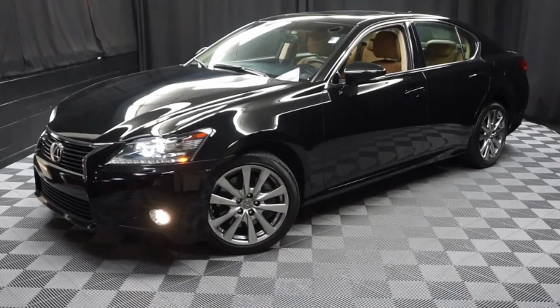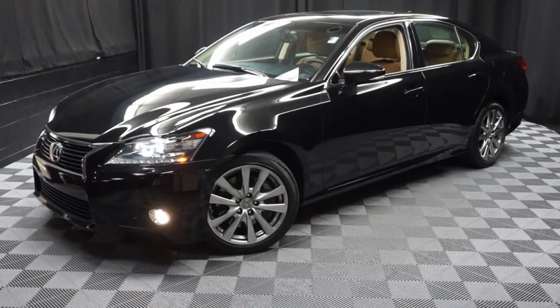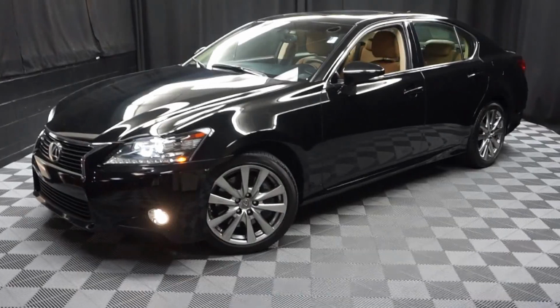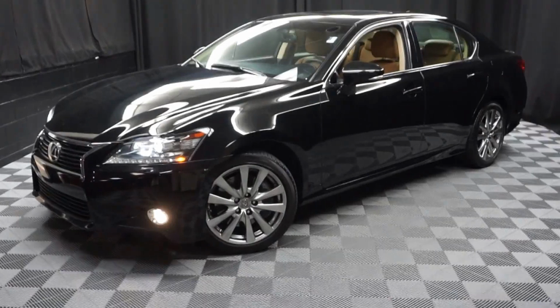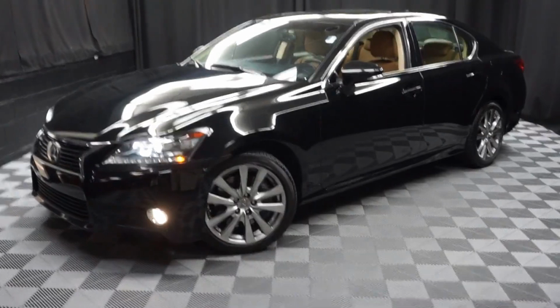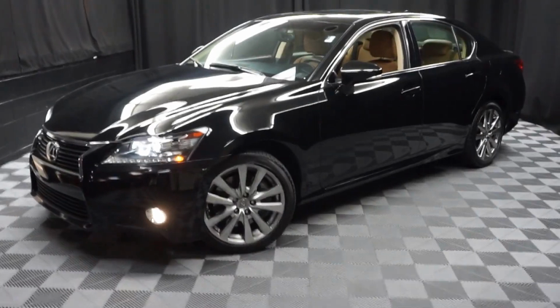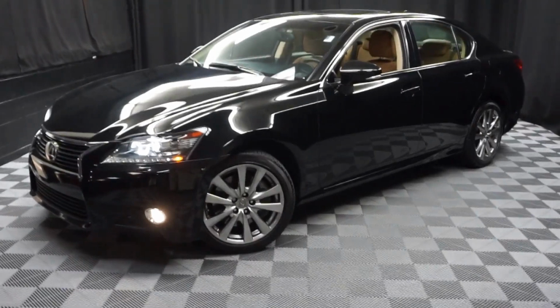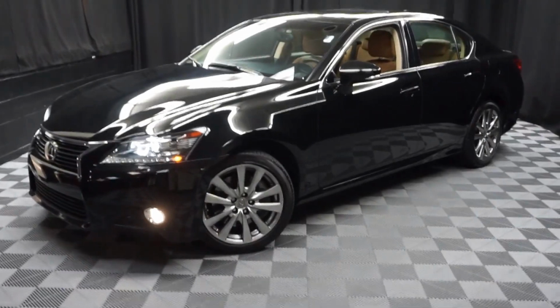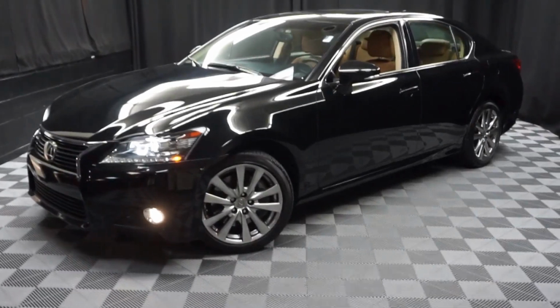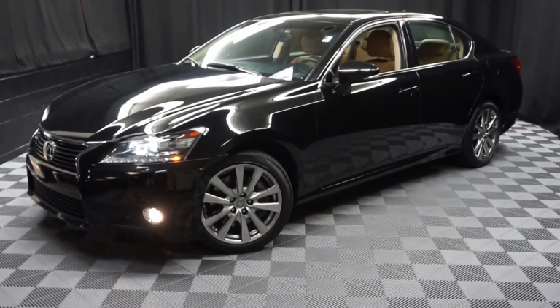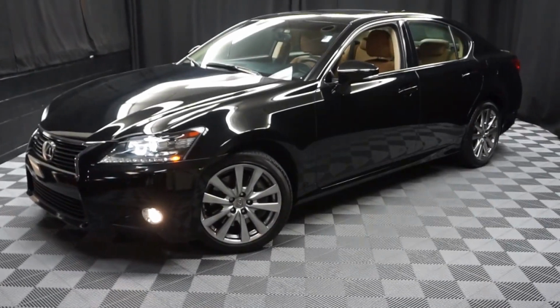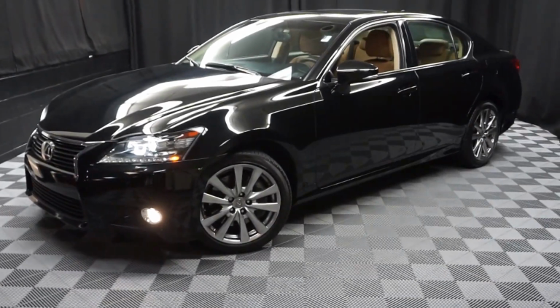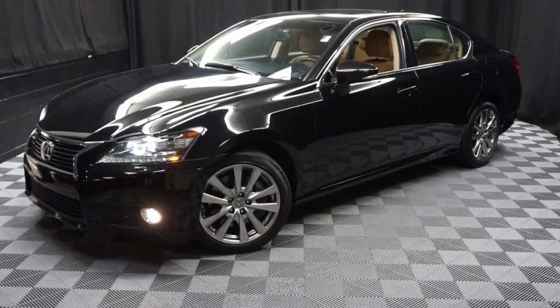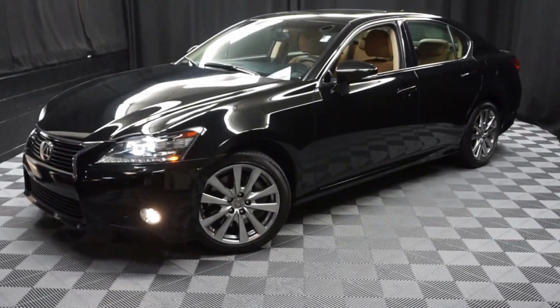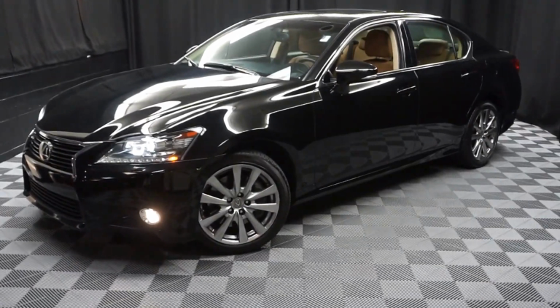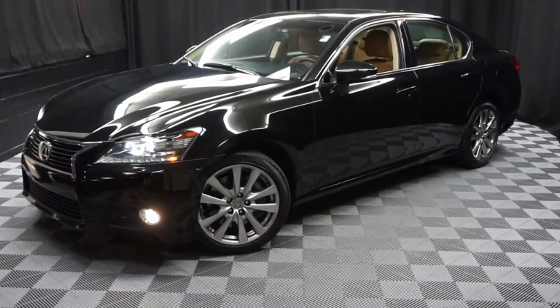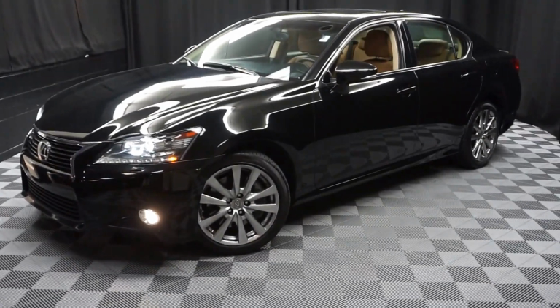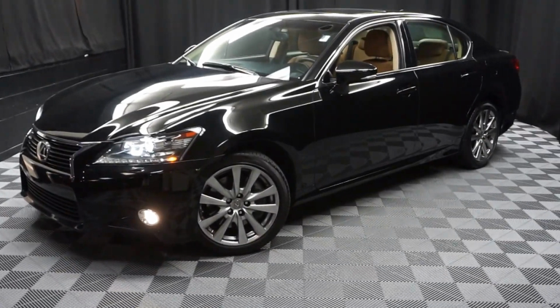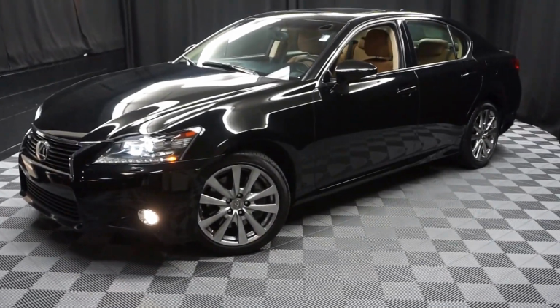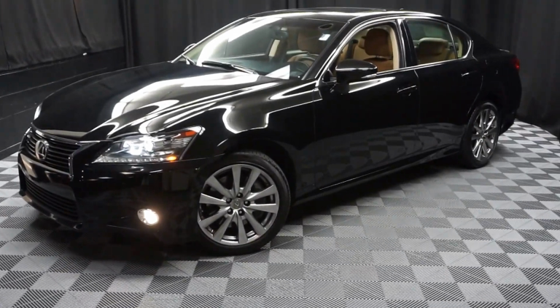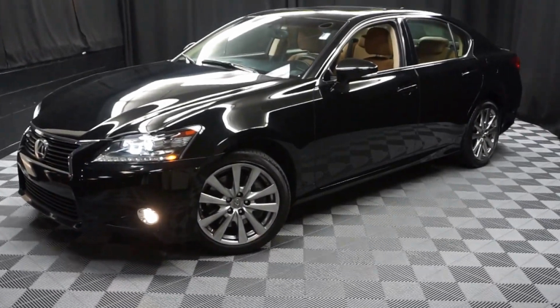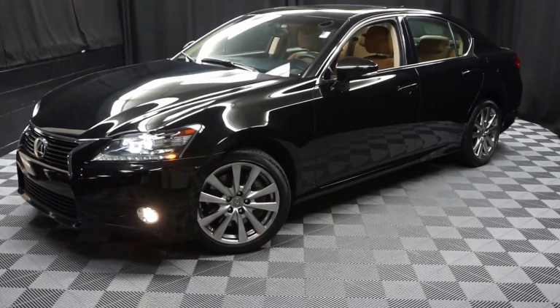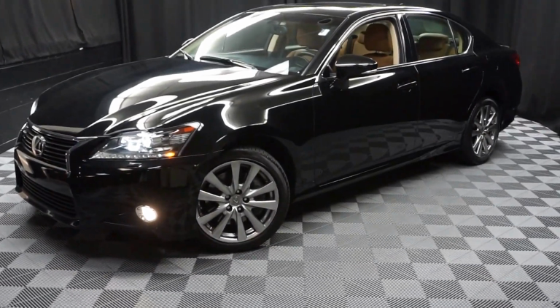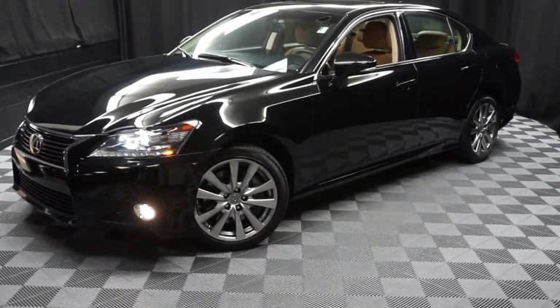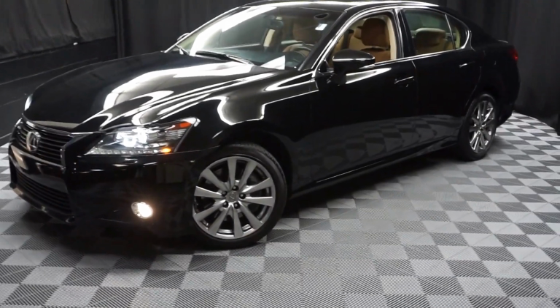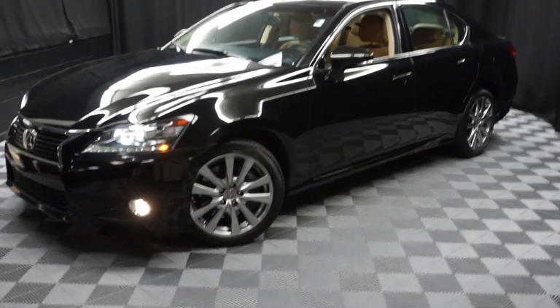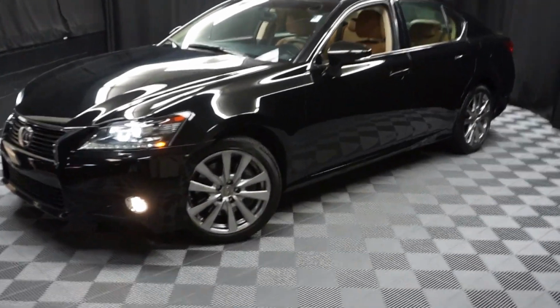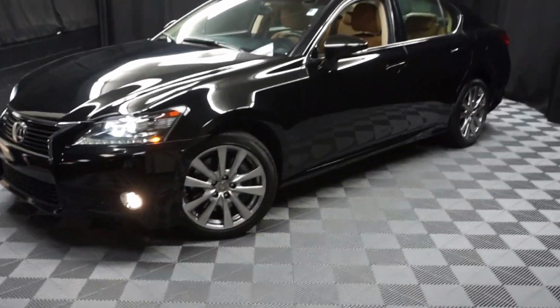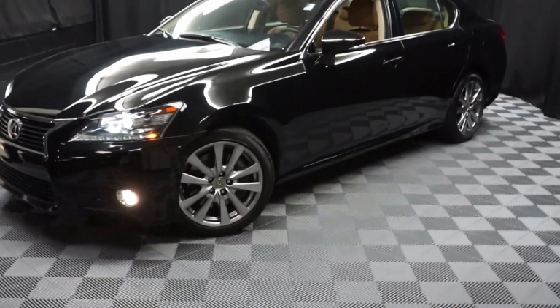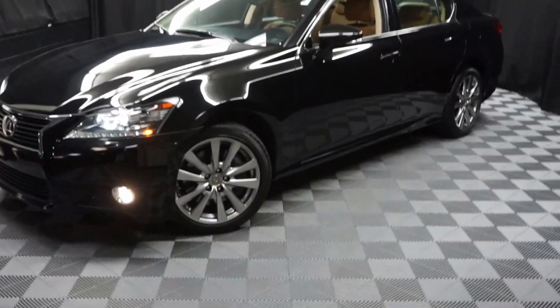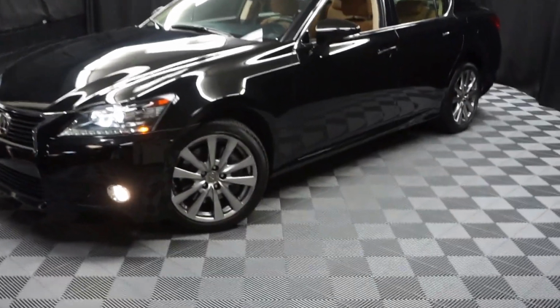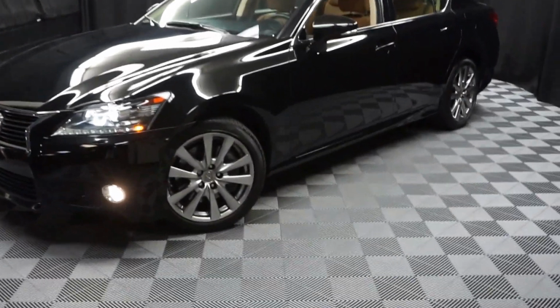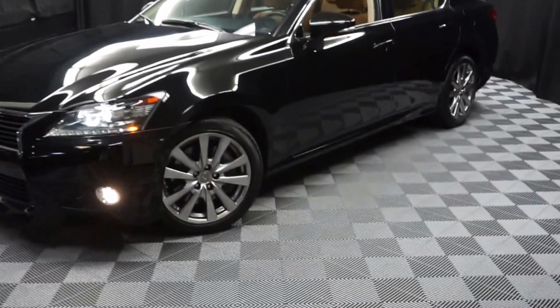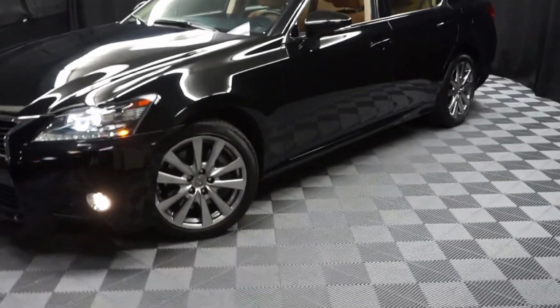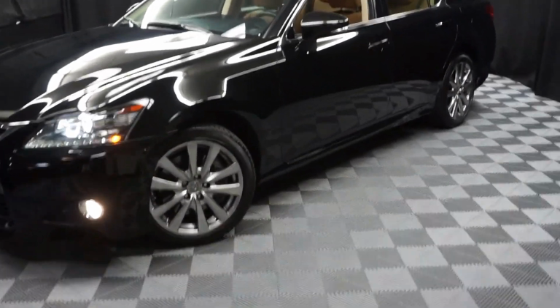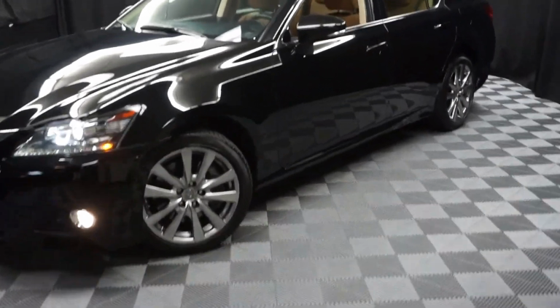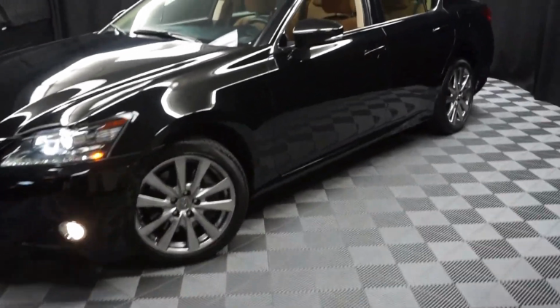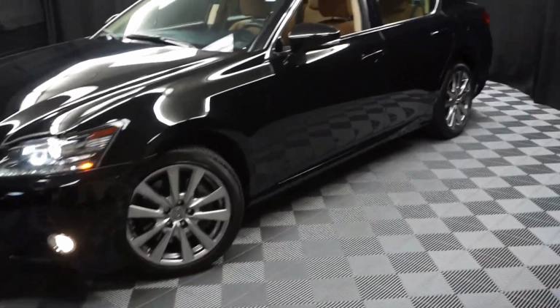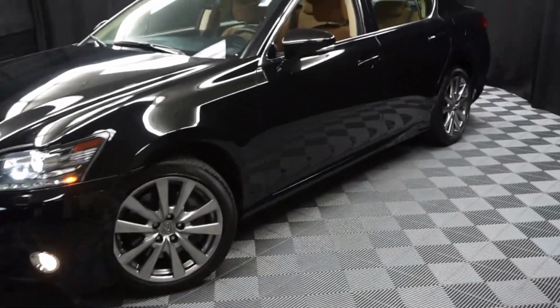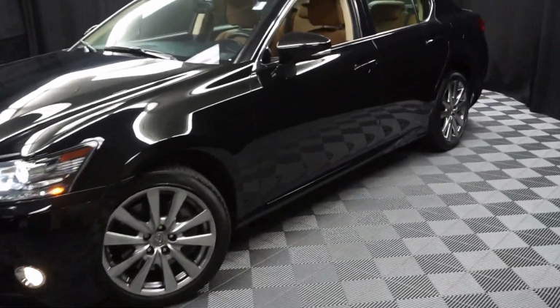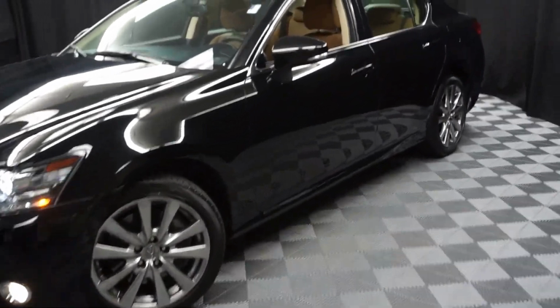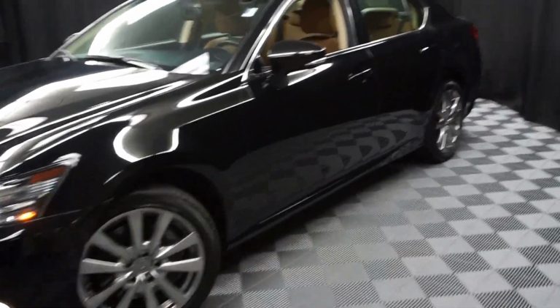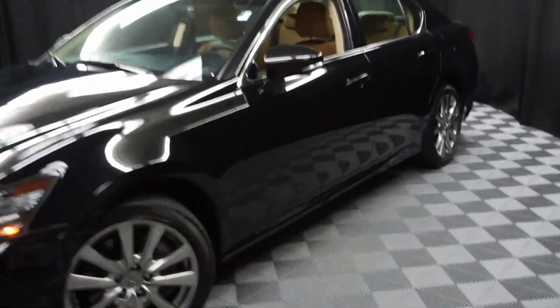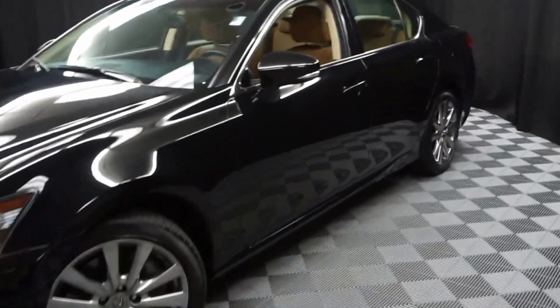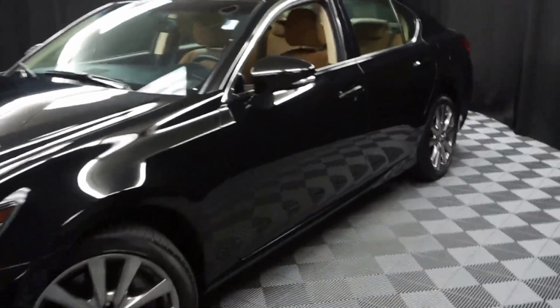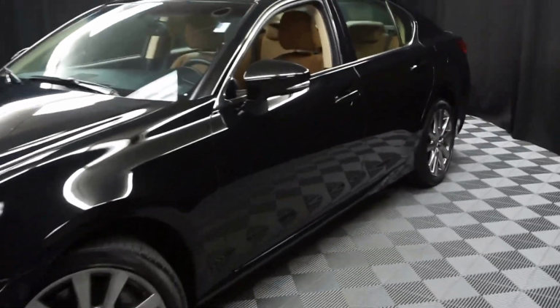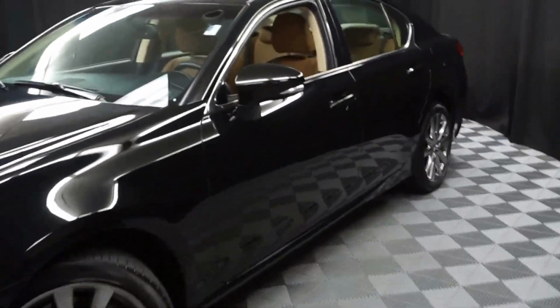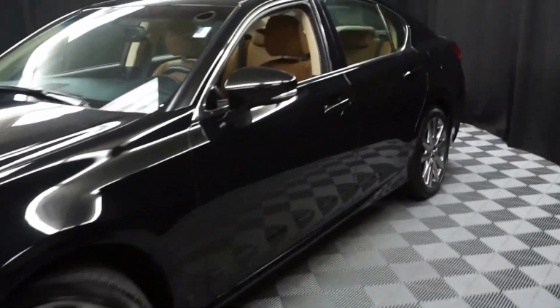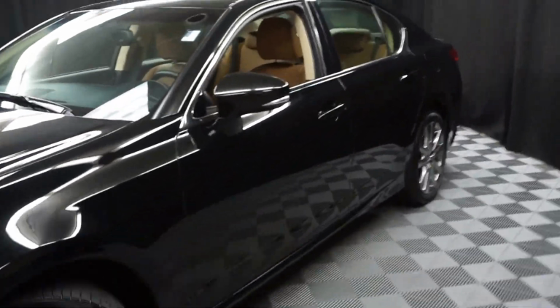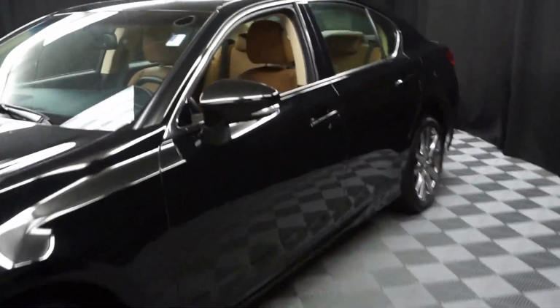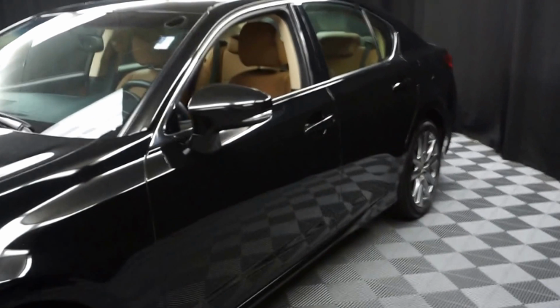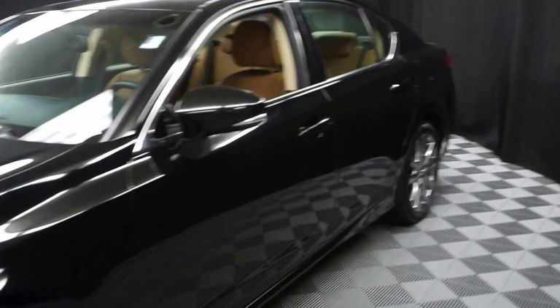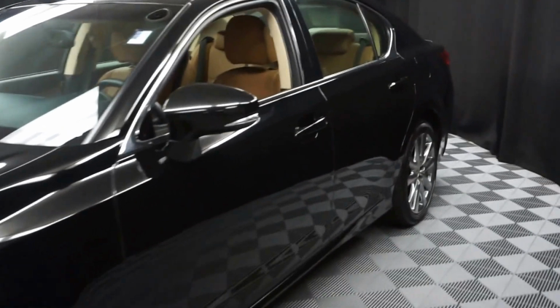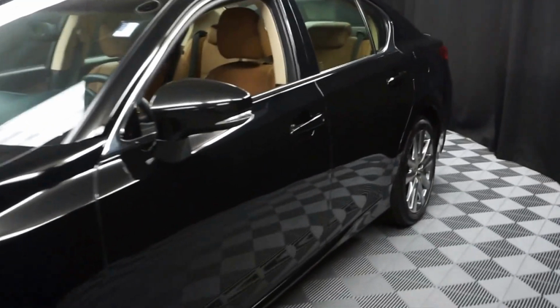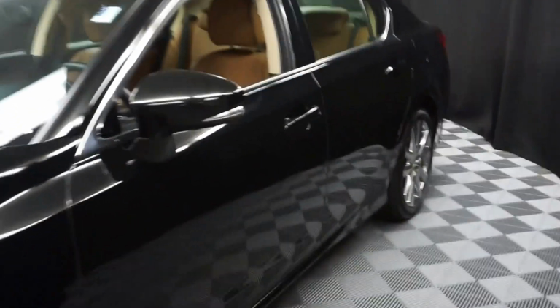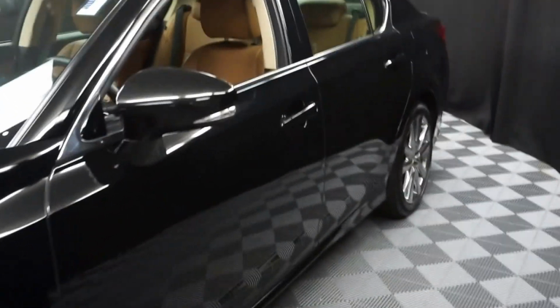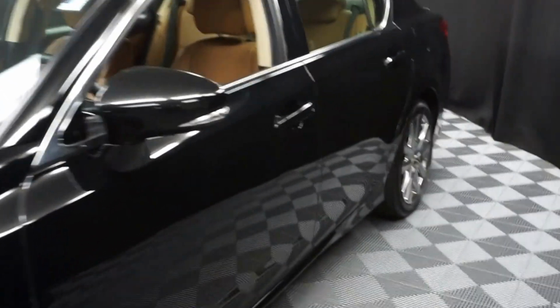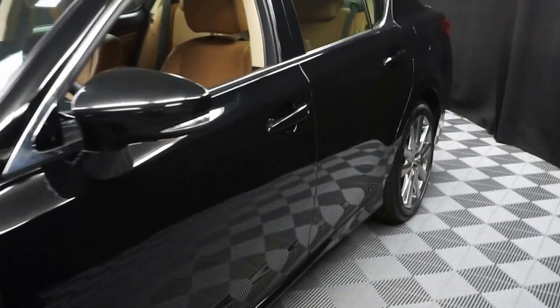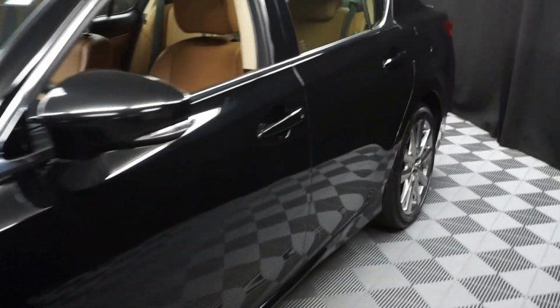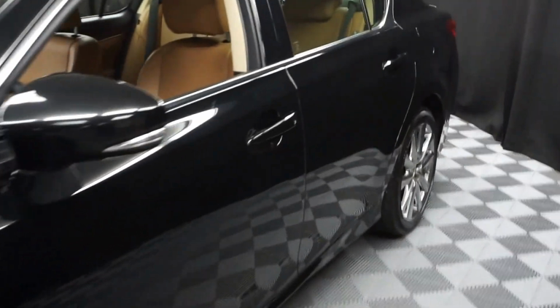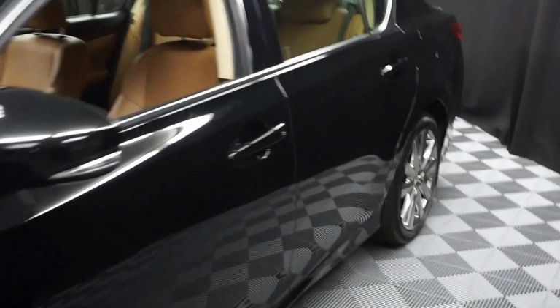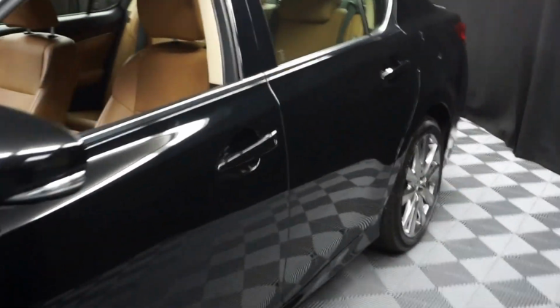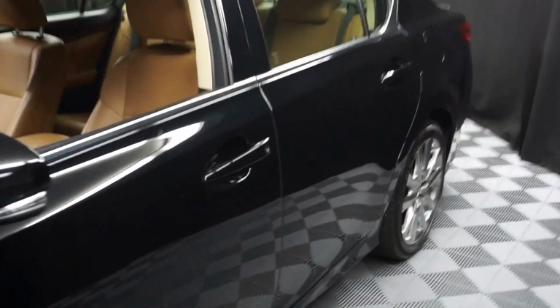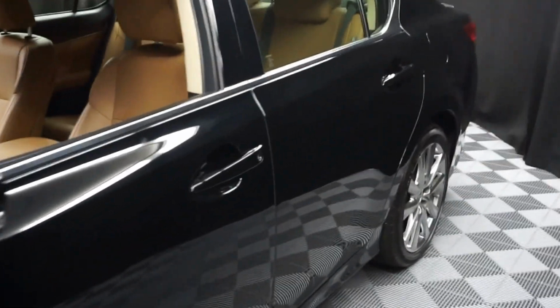All right, car shoppers, welcome back to Lexus of Wilmington. Just traded in is this 2014 Lexus GS350.